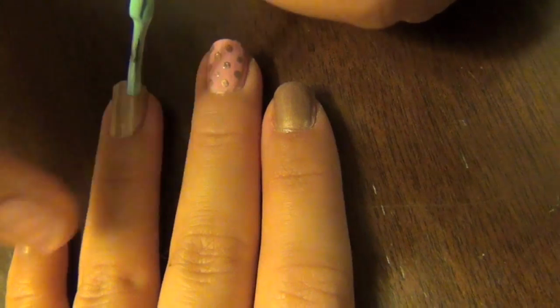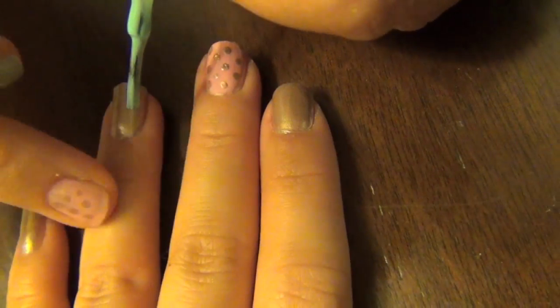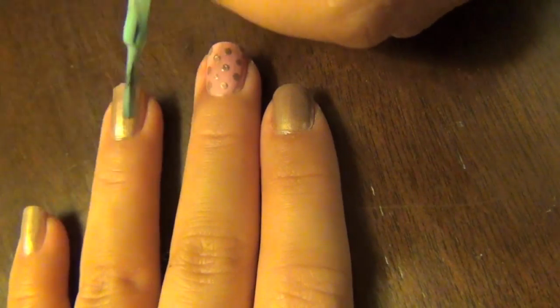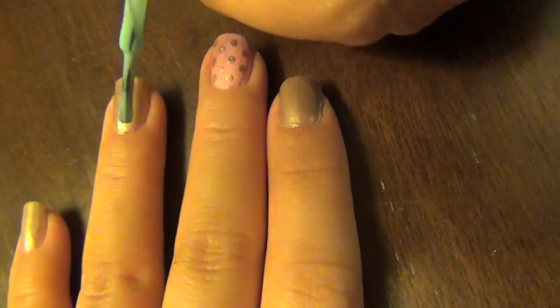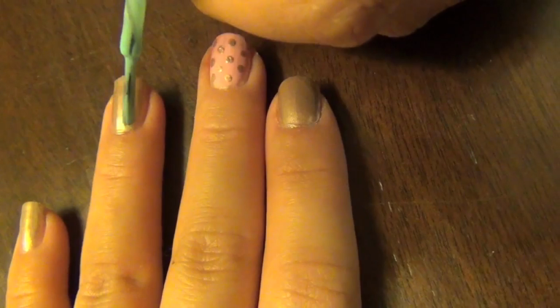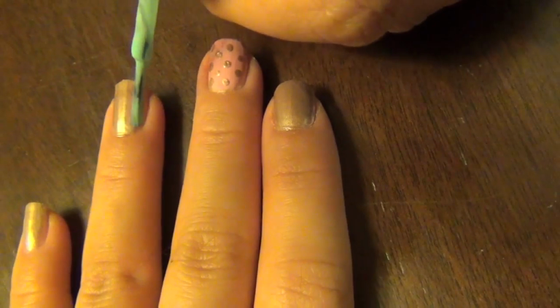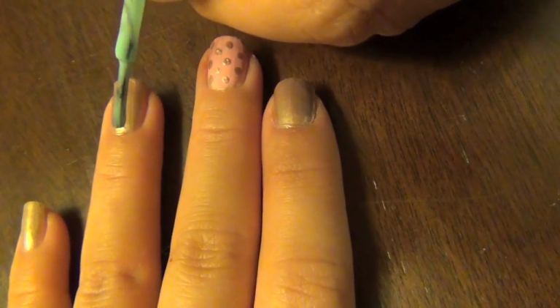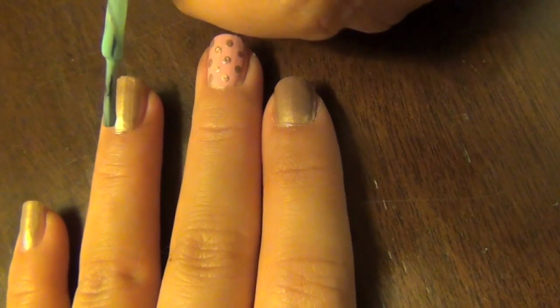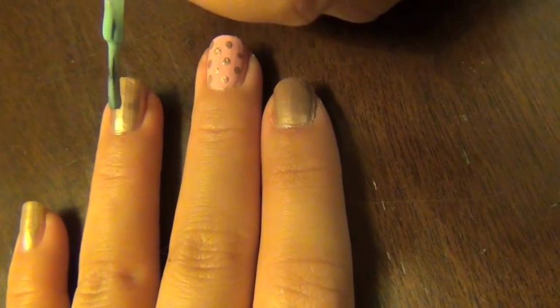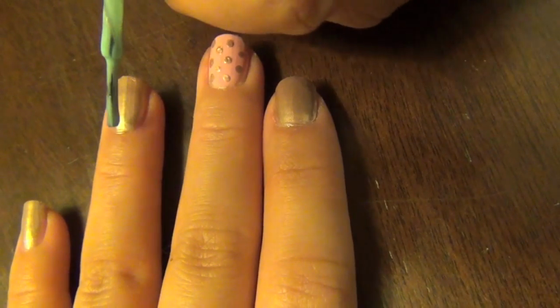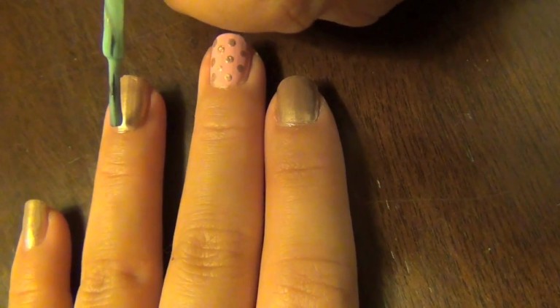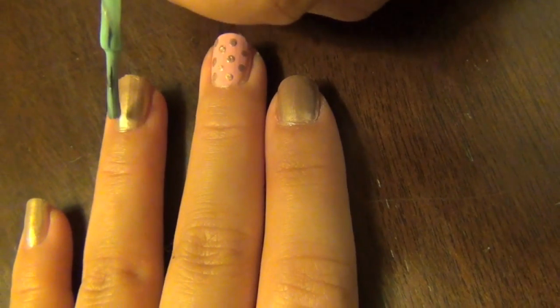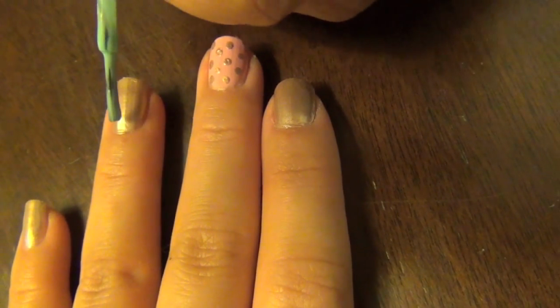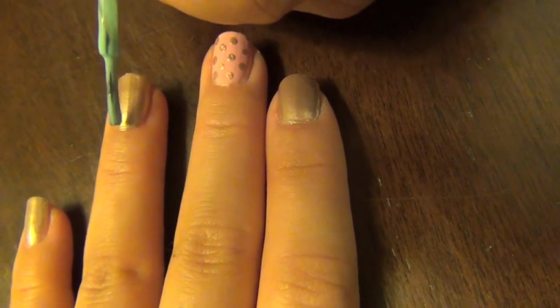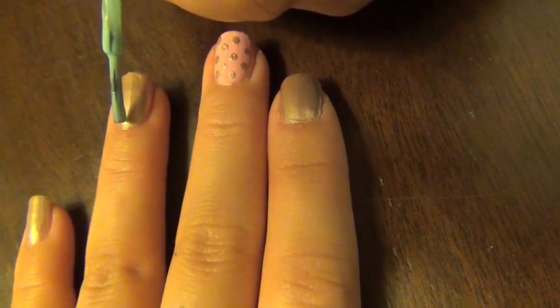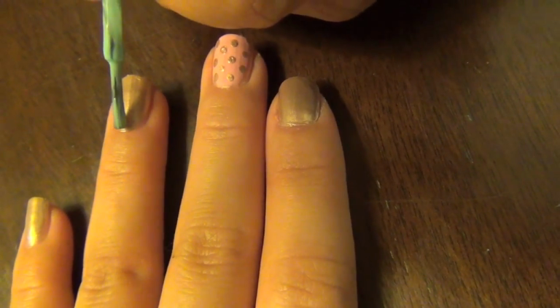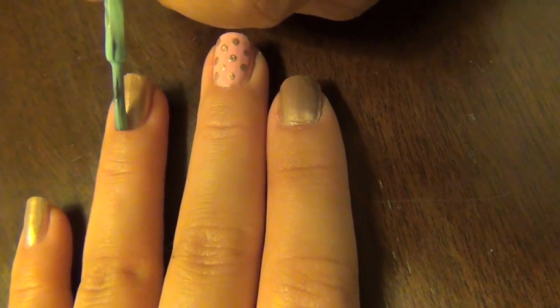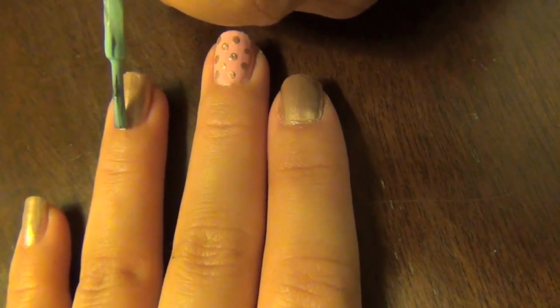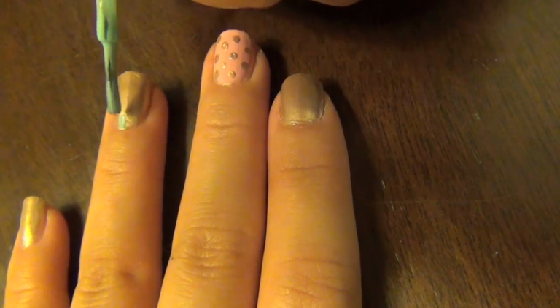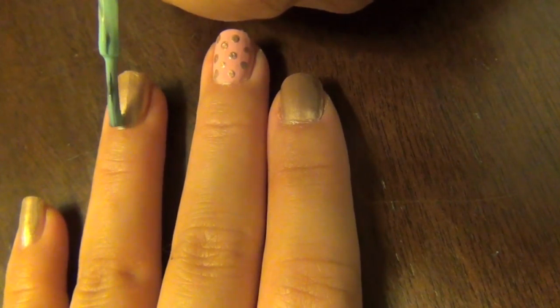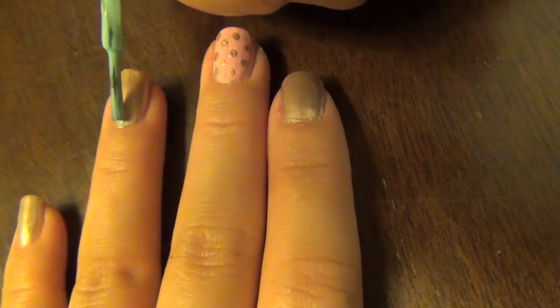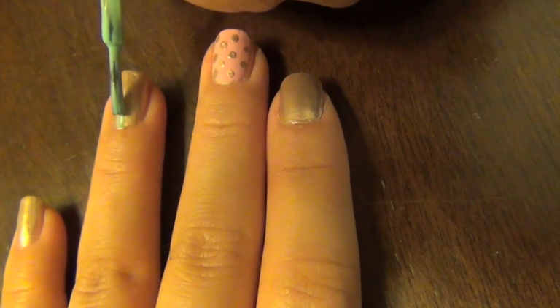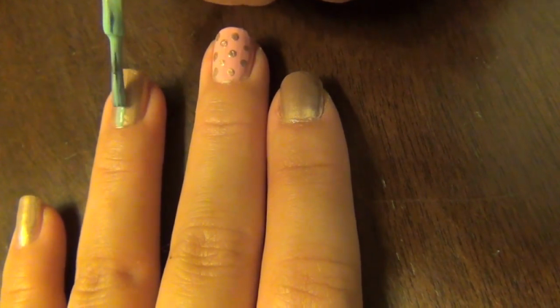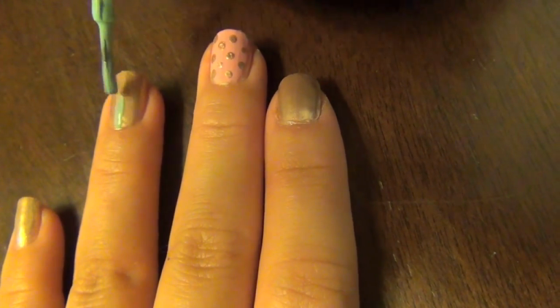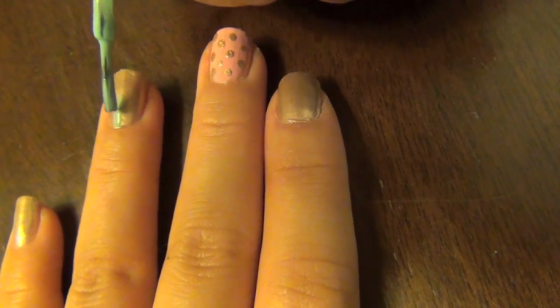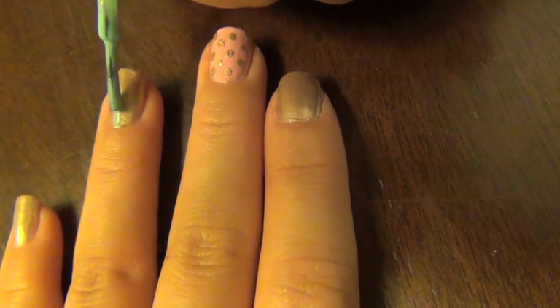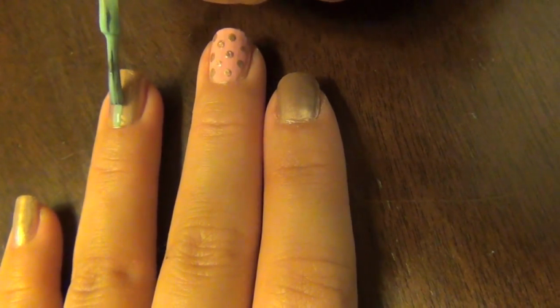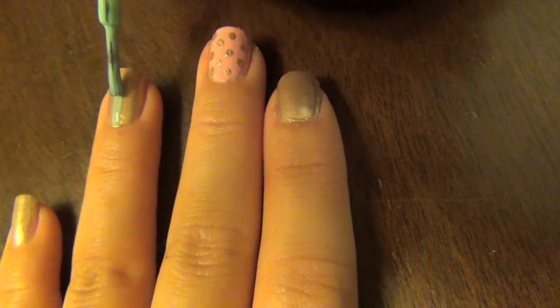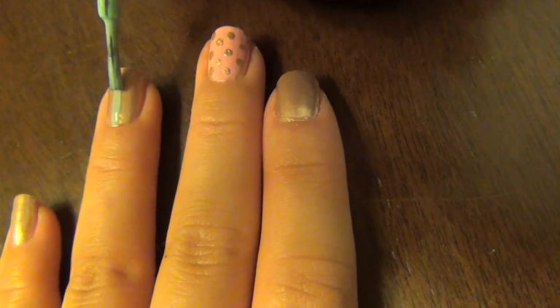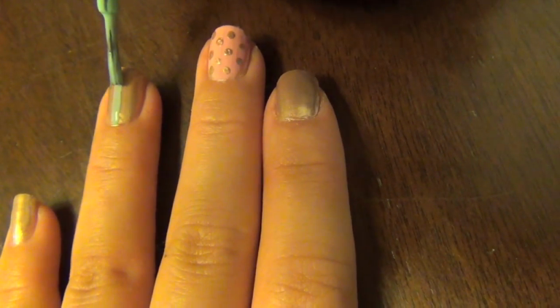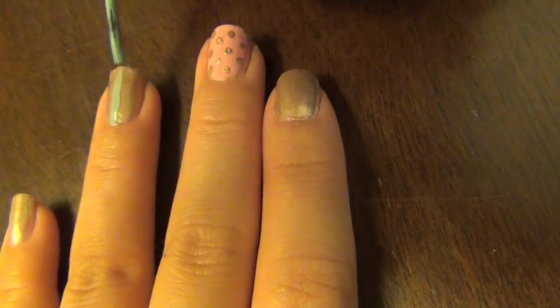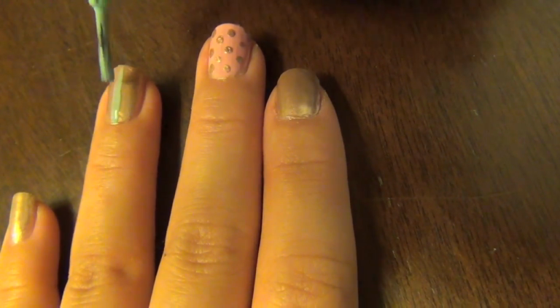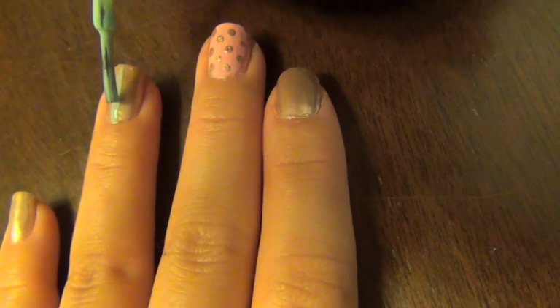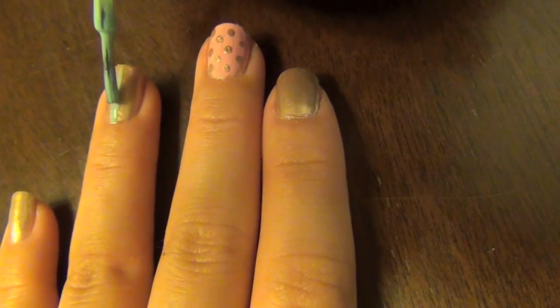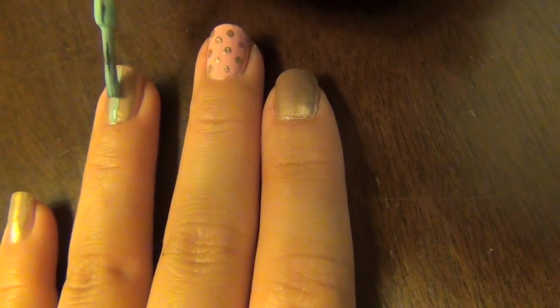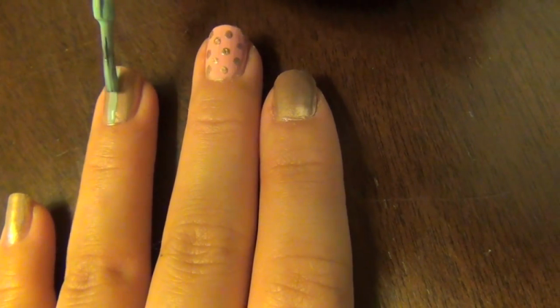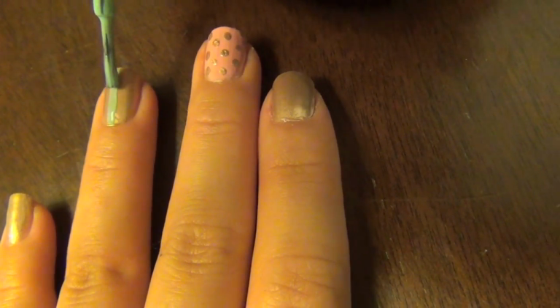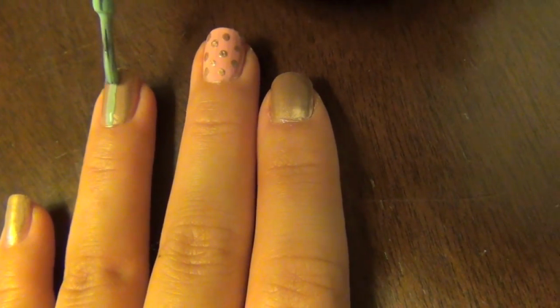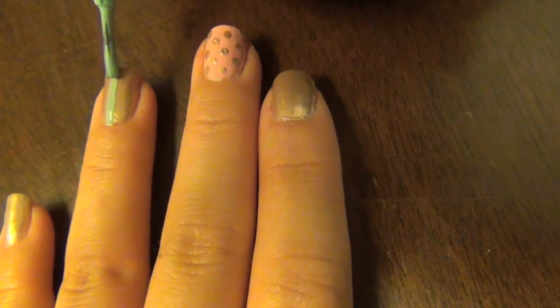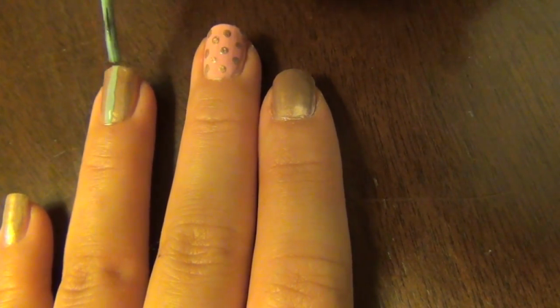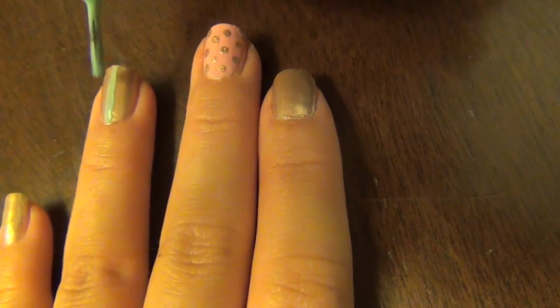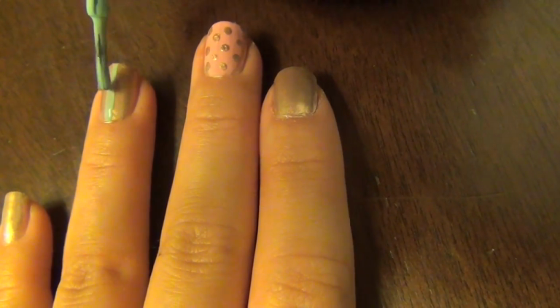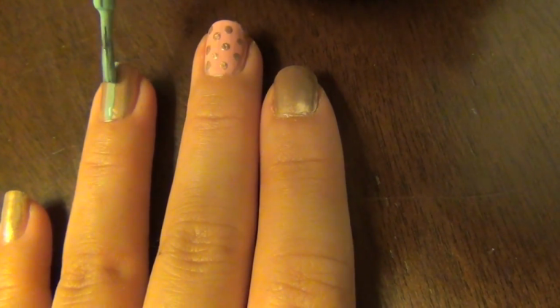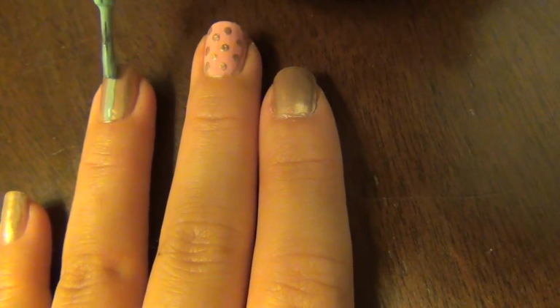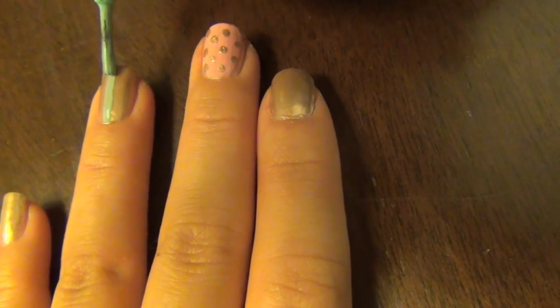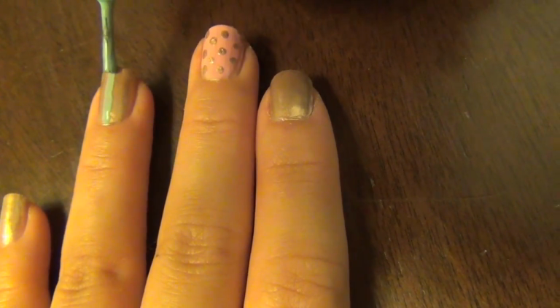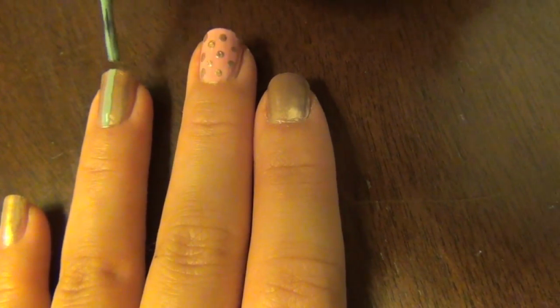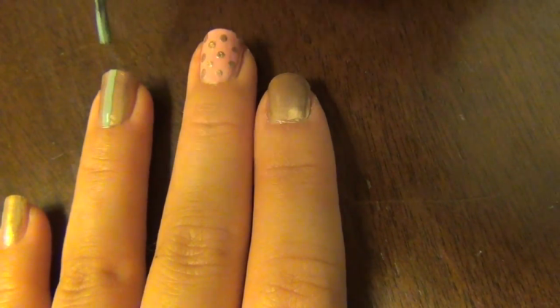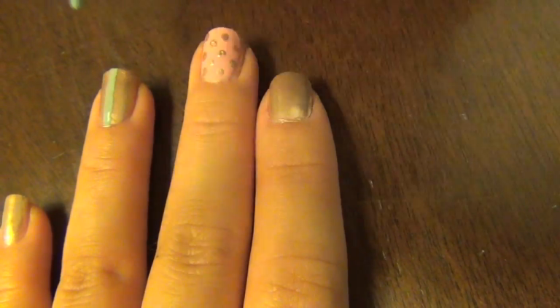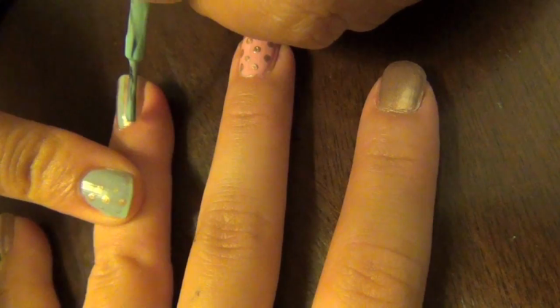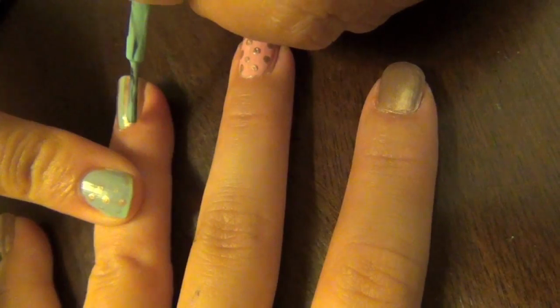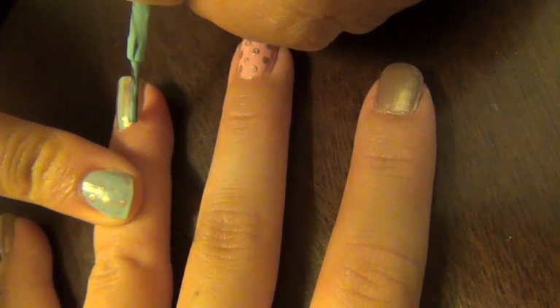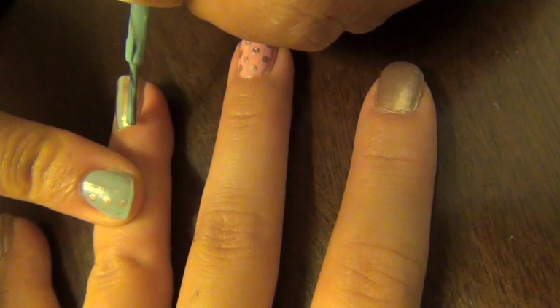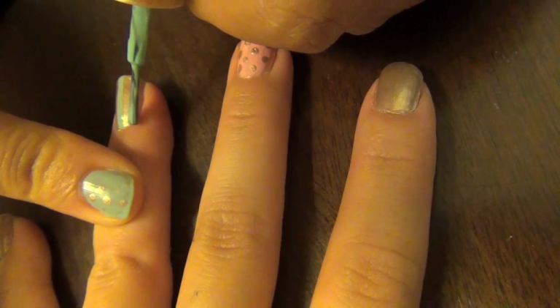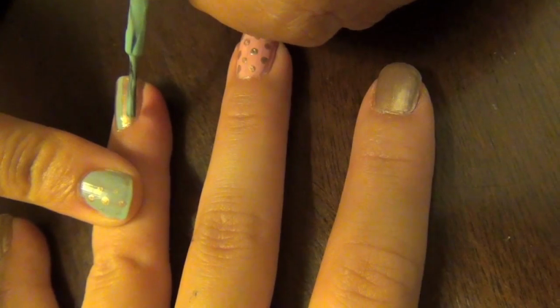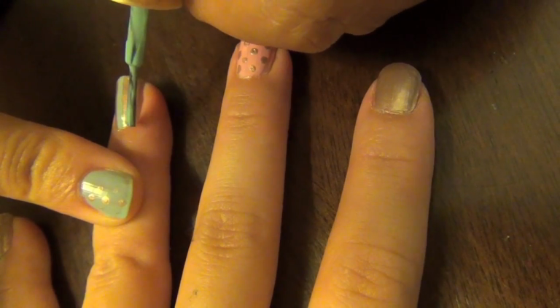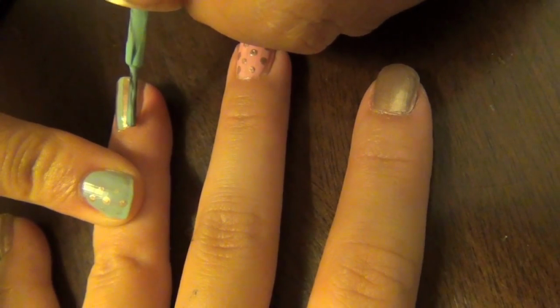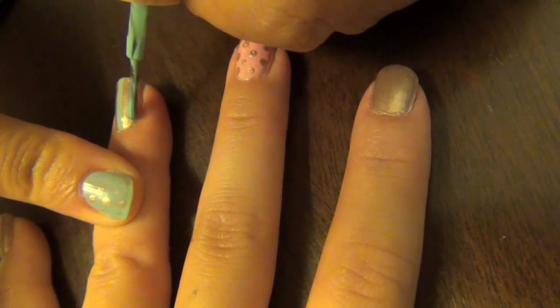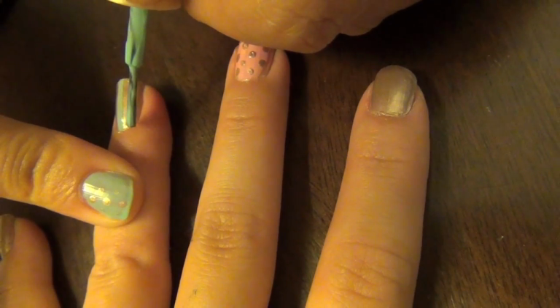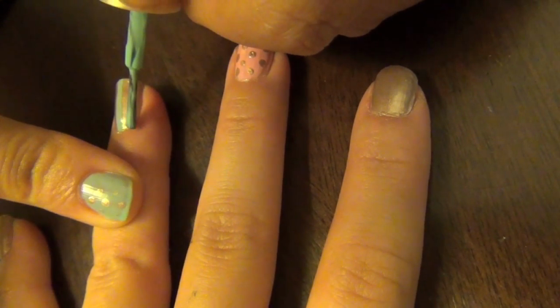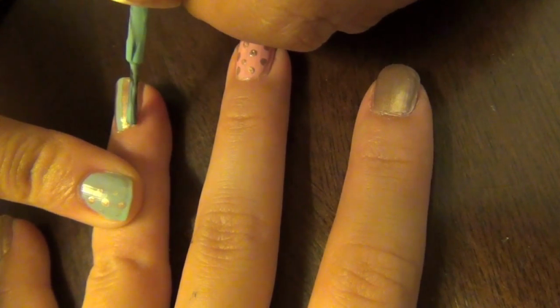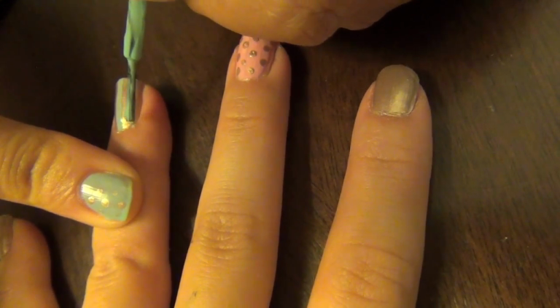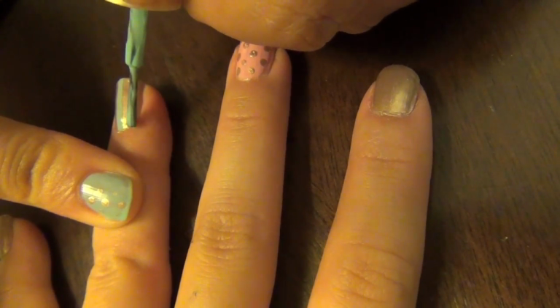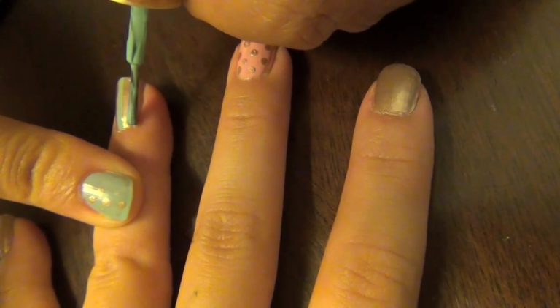On the ring finger, I decided to add cute light teal stripes on the gold finger. I thought it would be a really cute color combination.